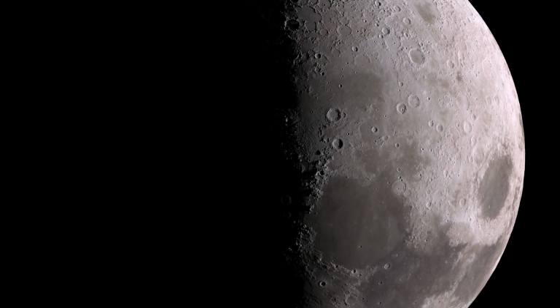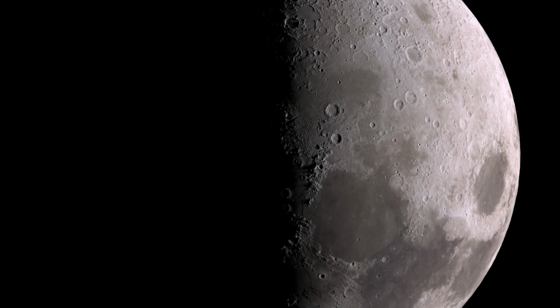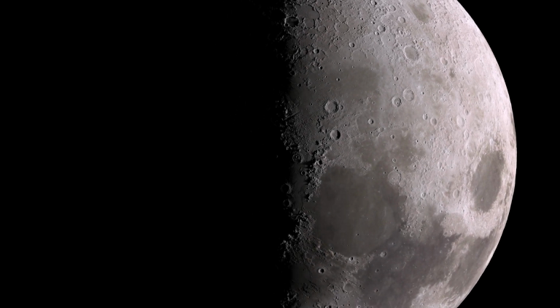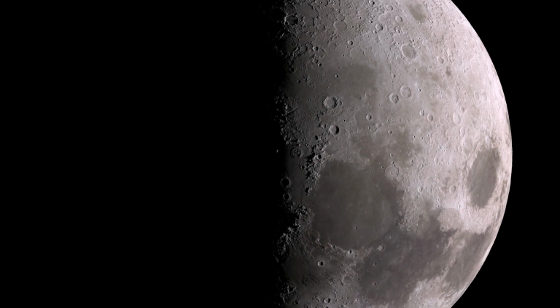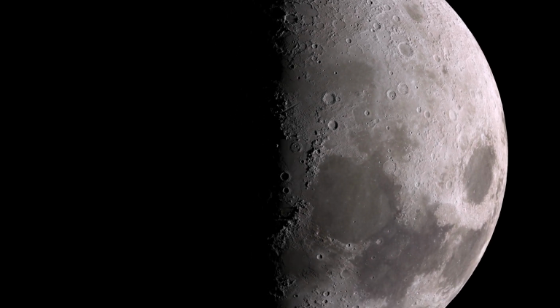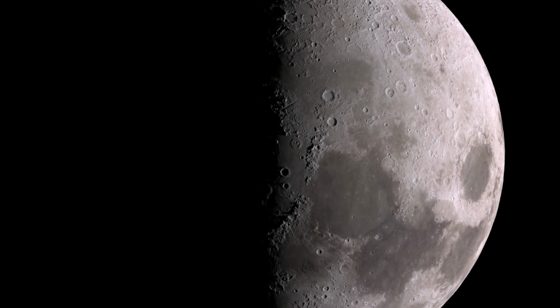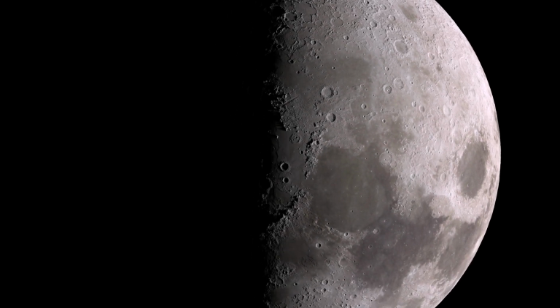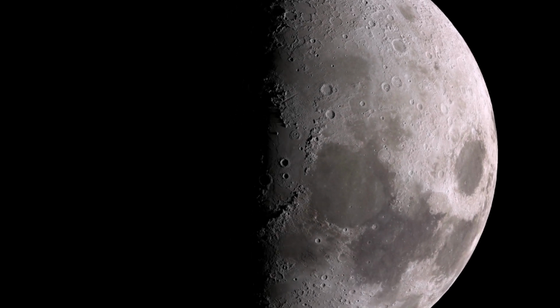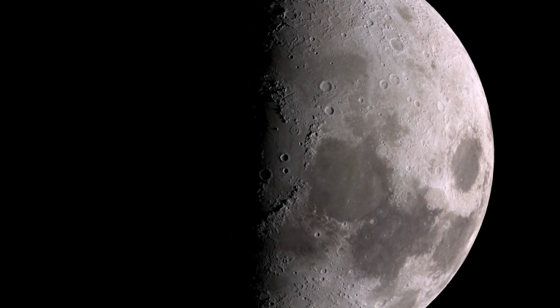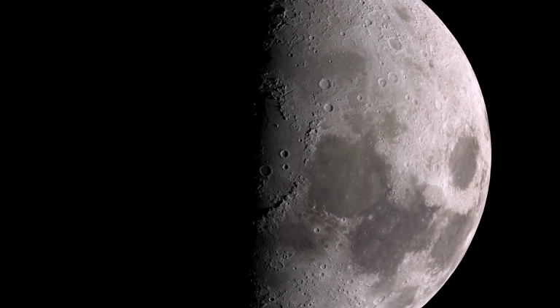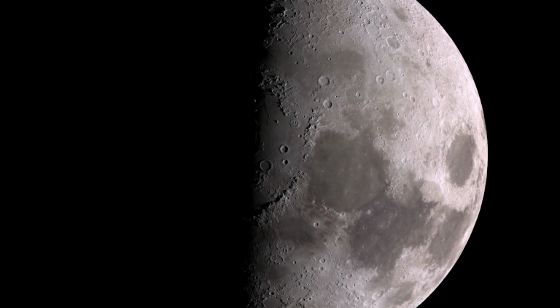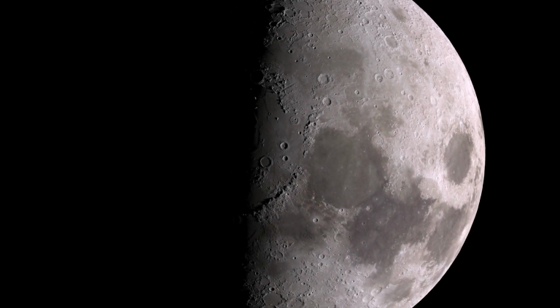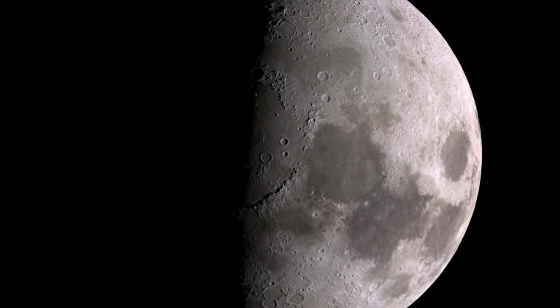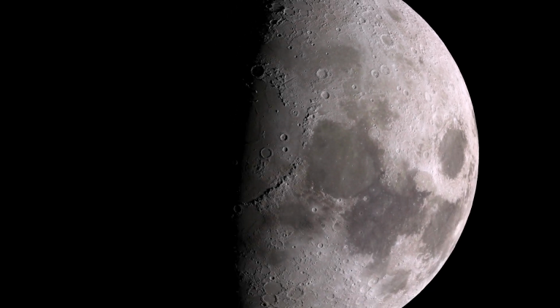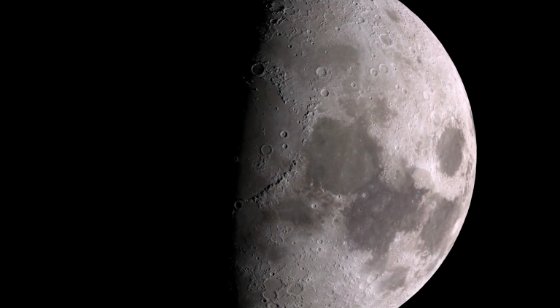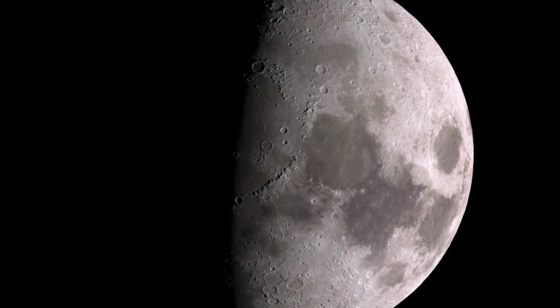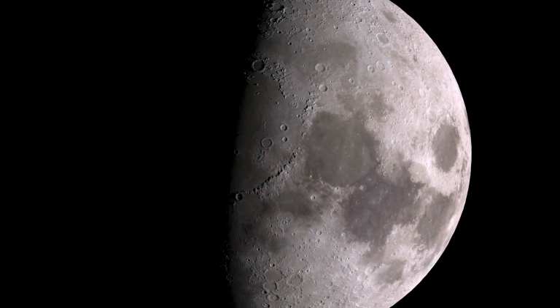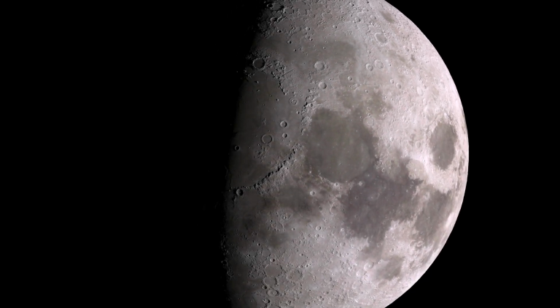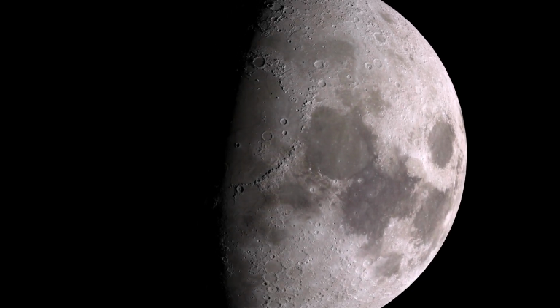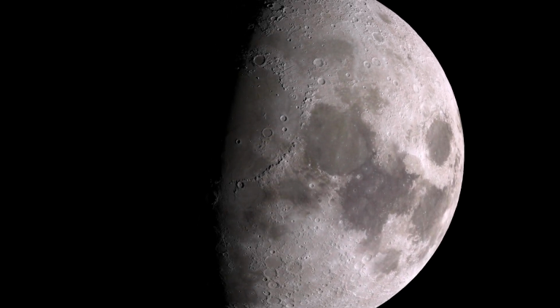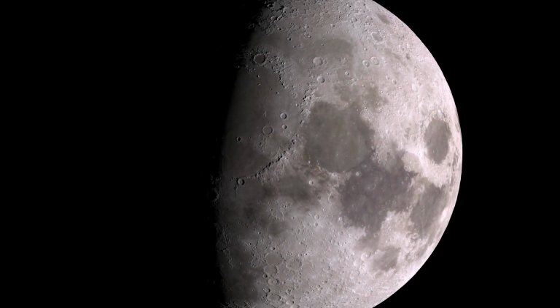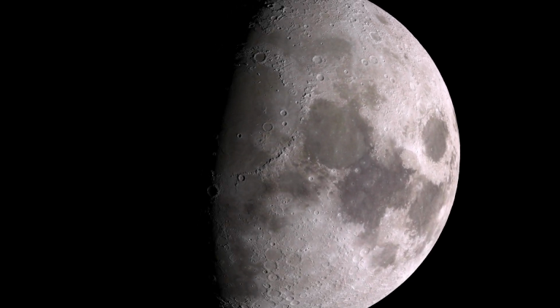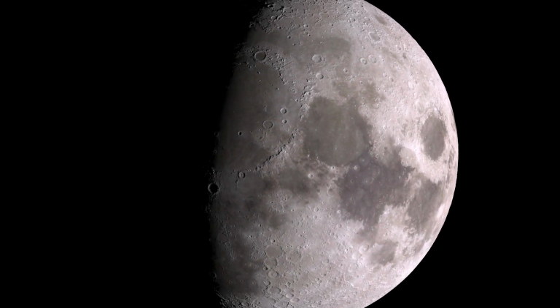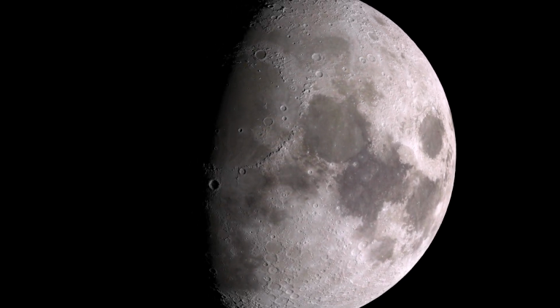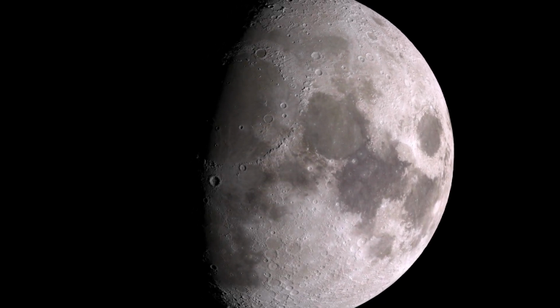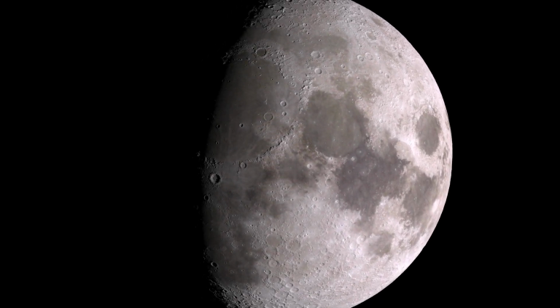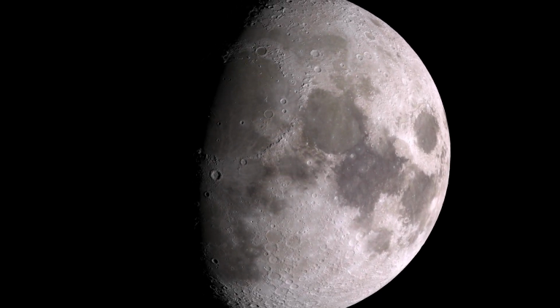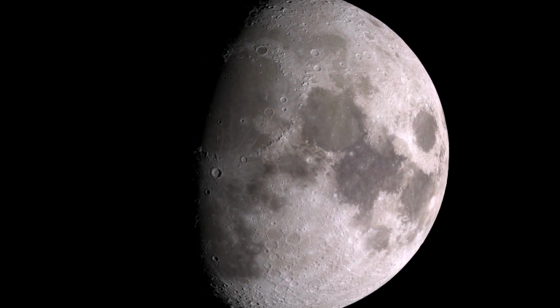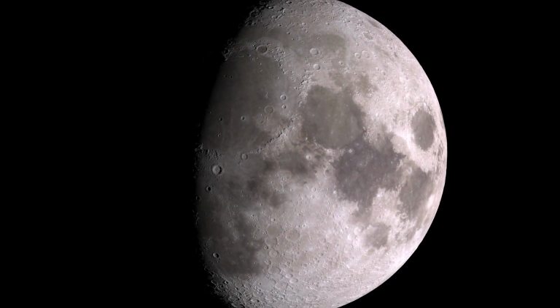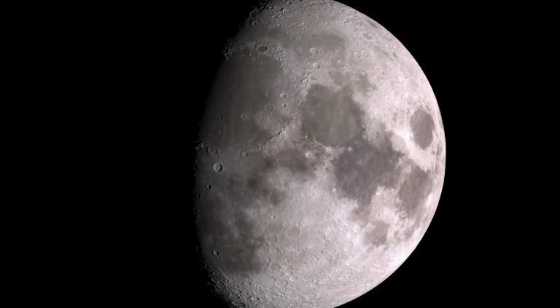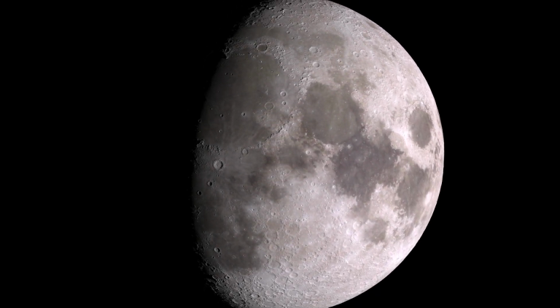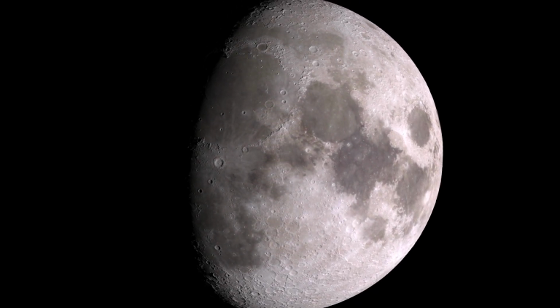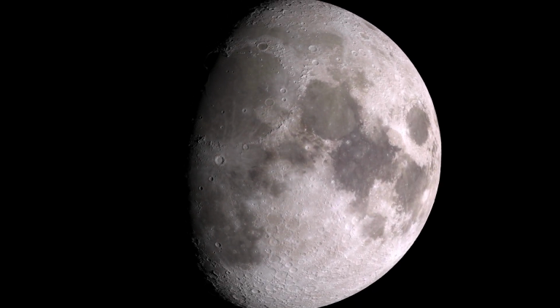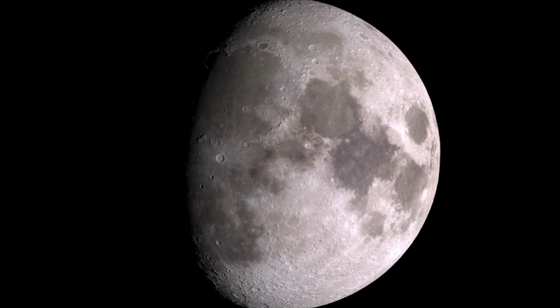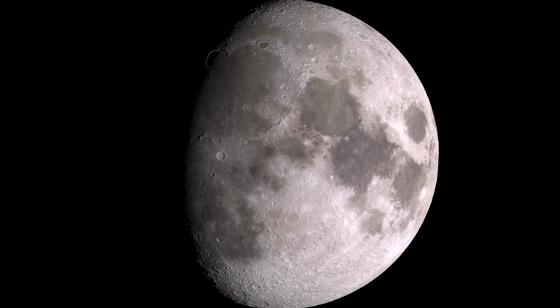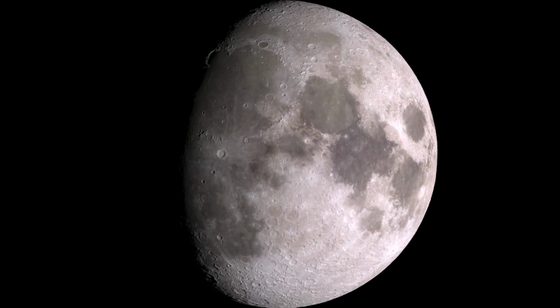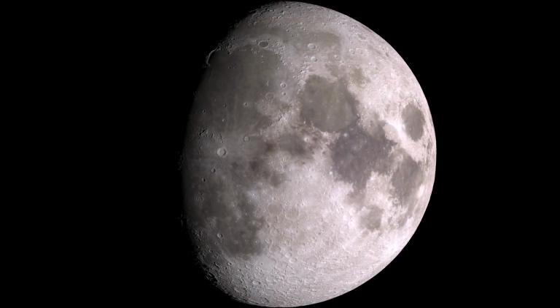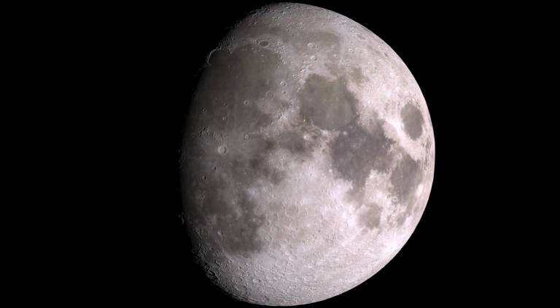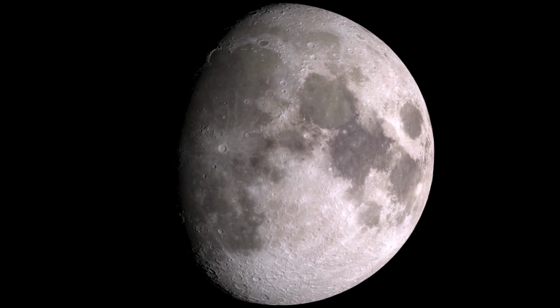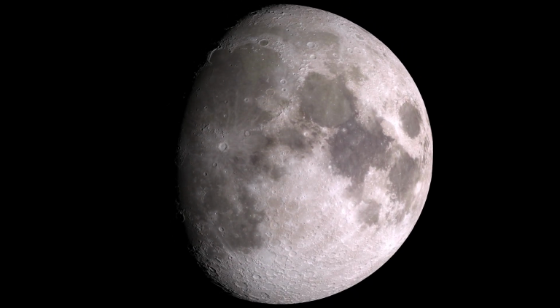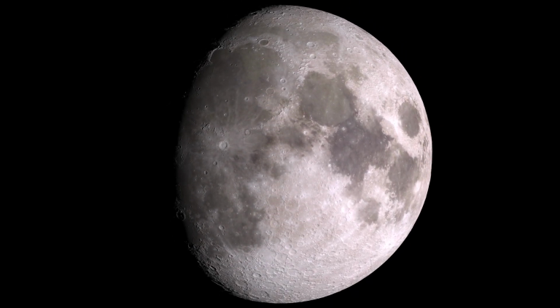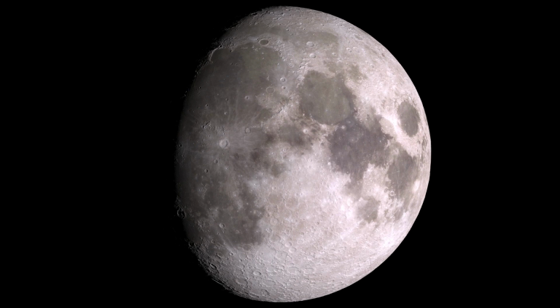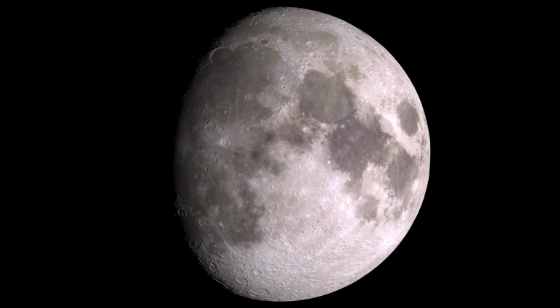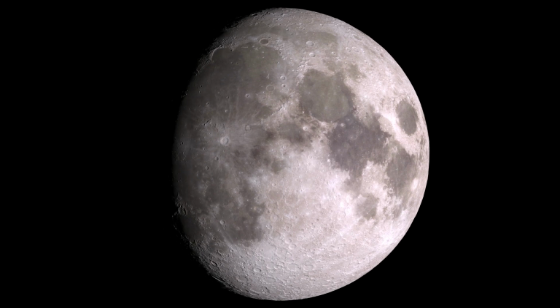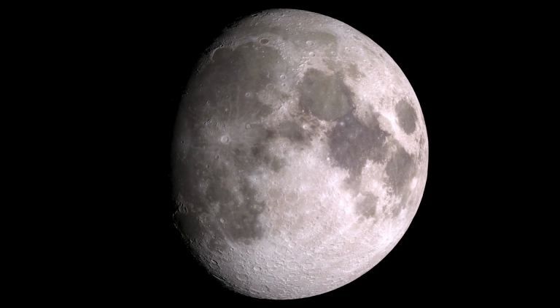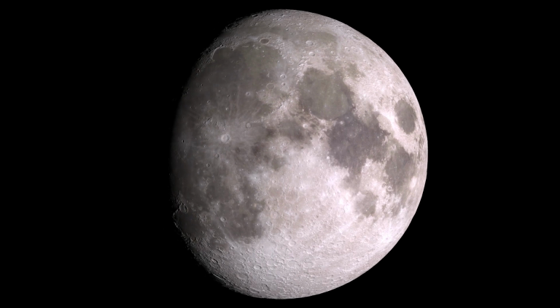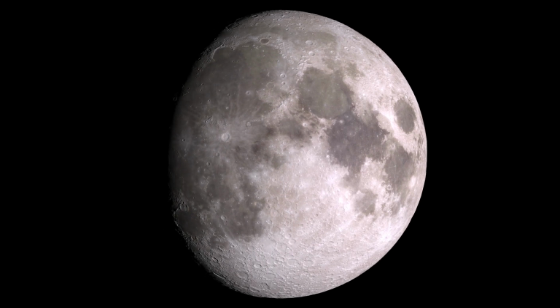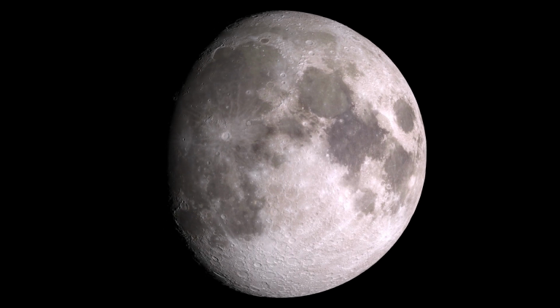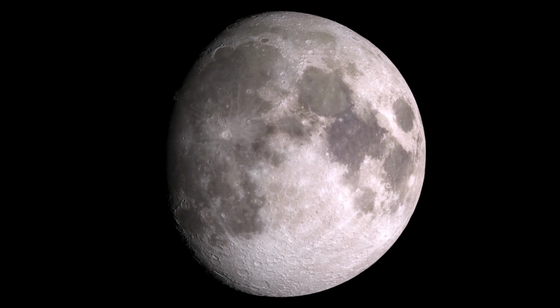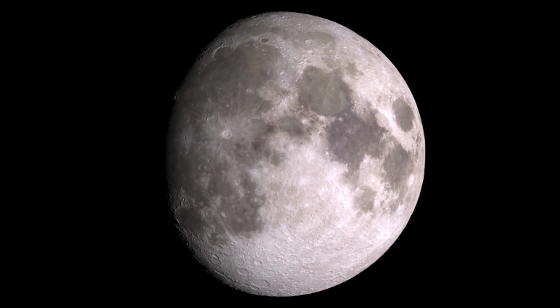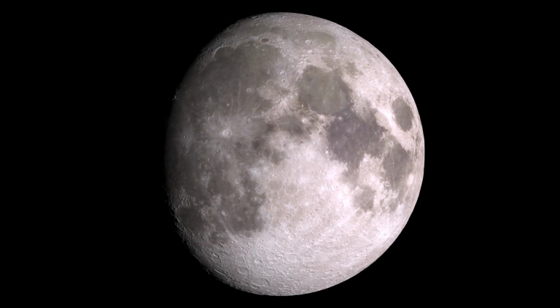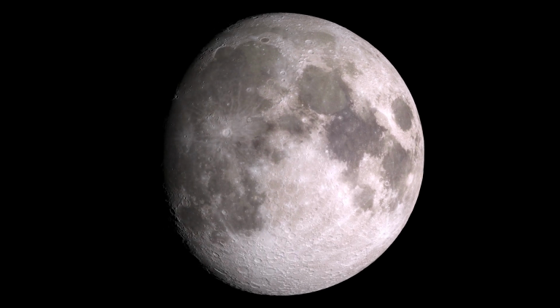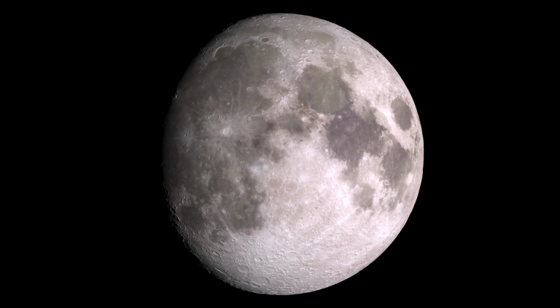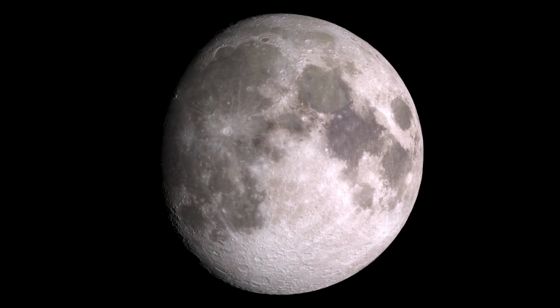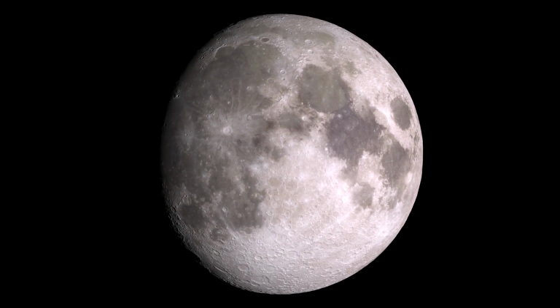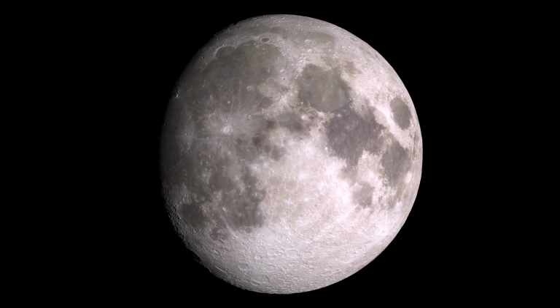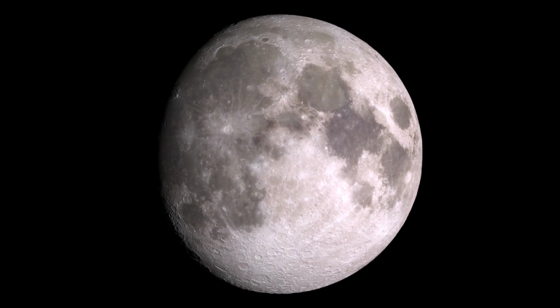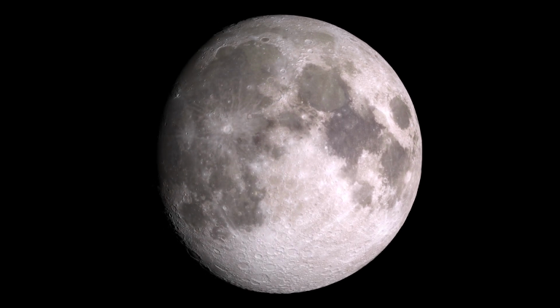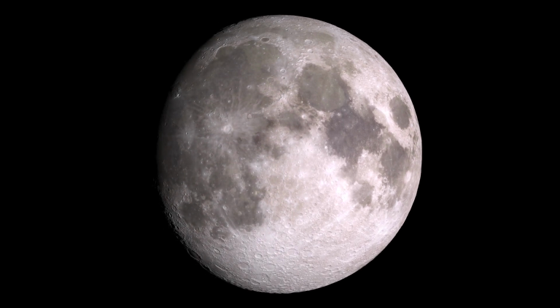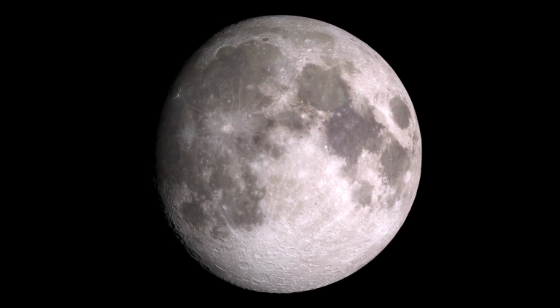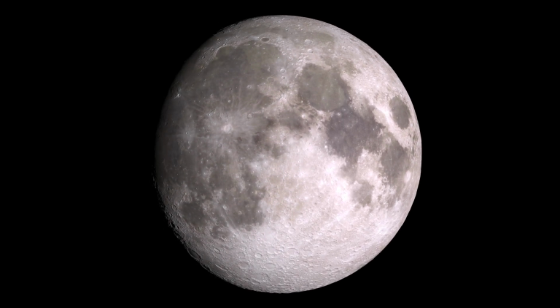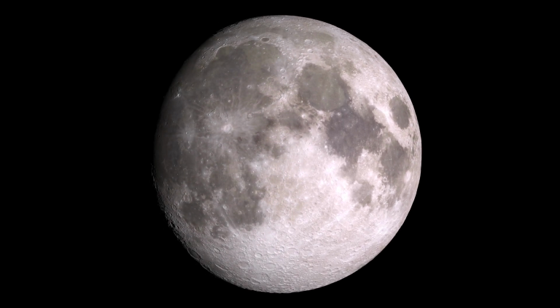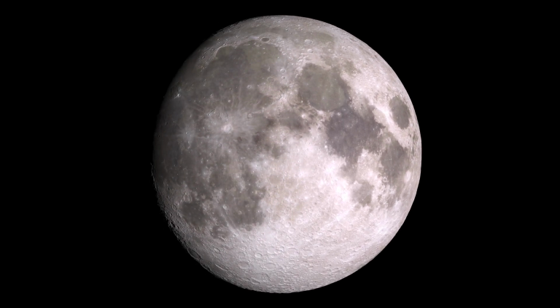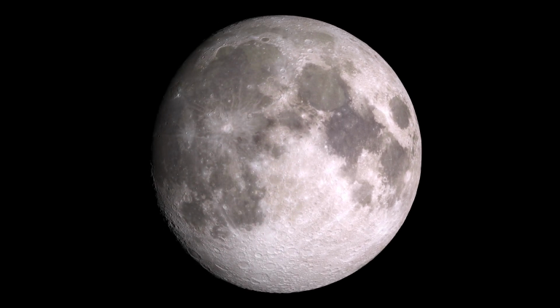There it is. Our moon. Our one and only.